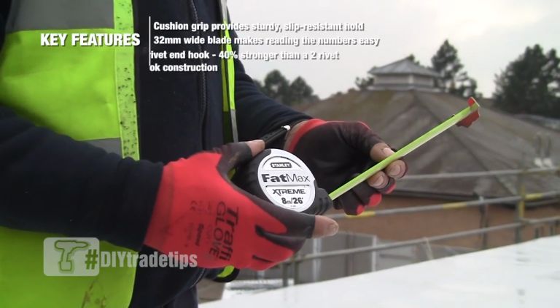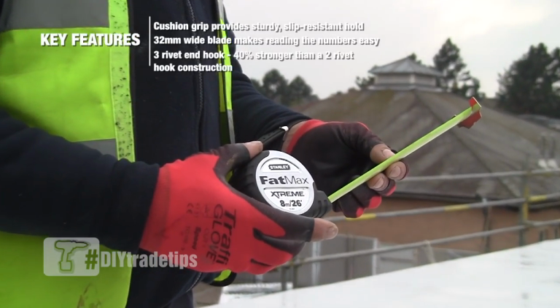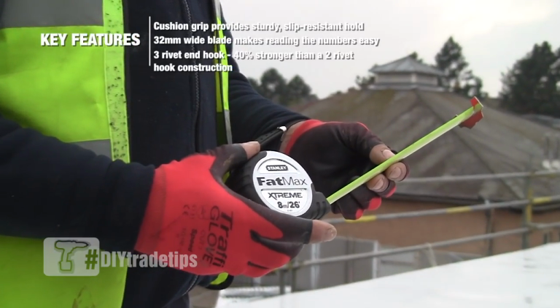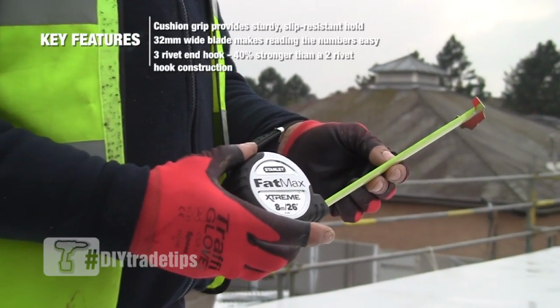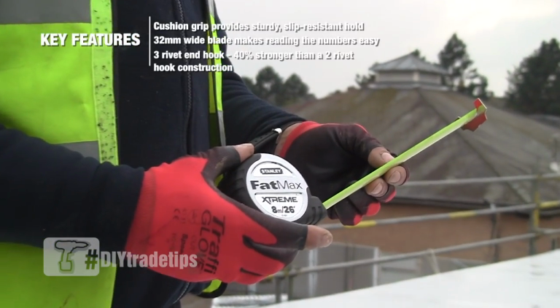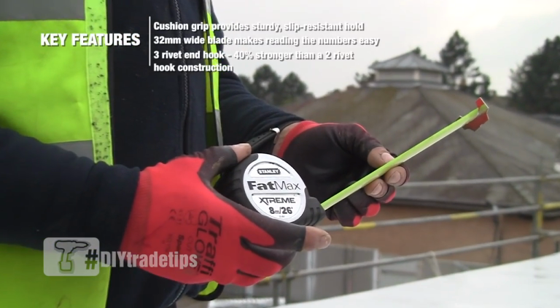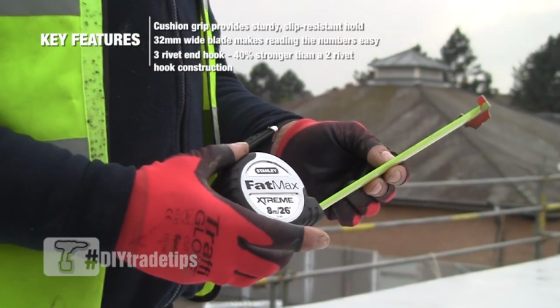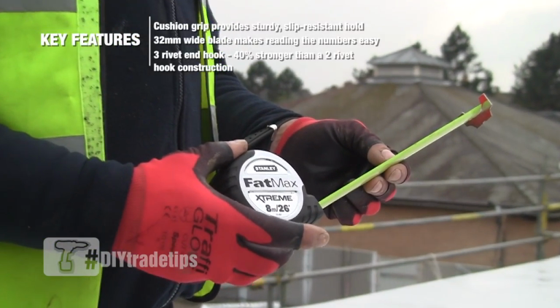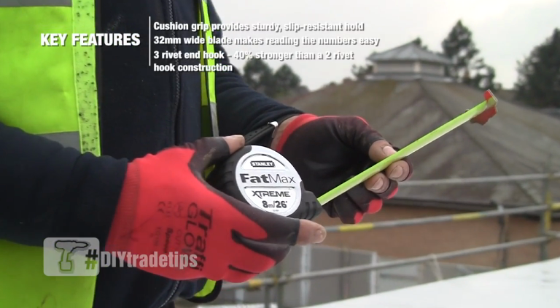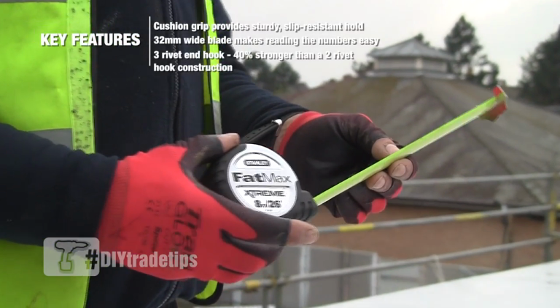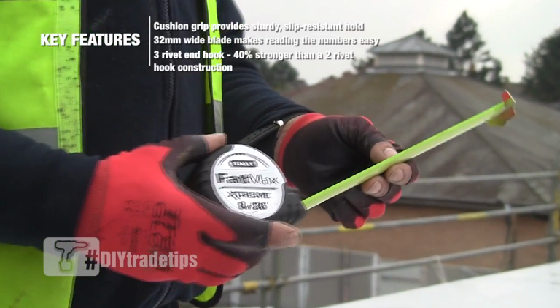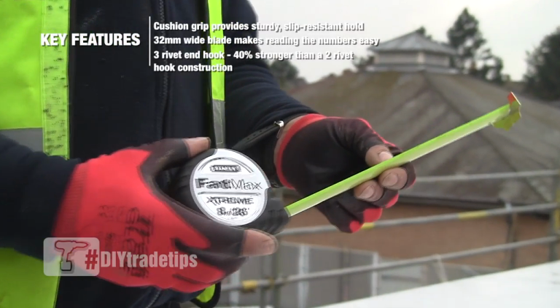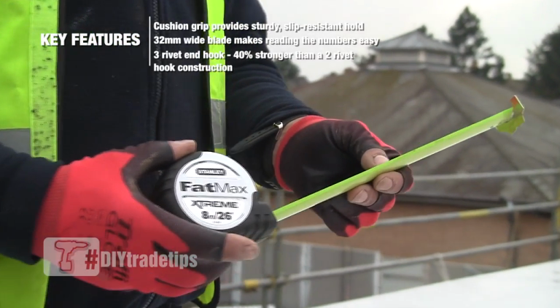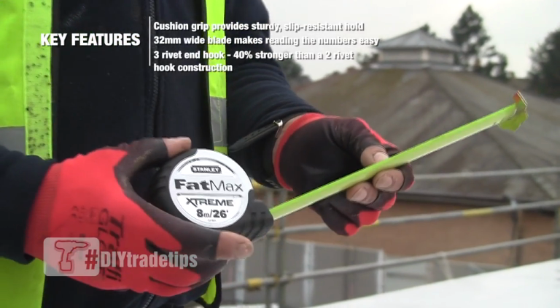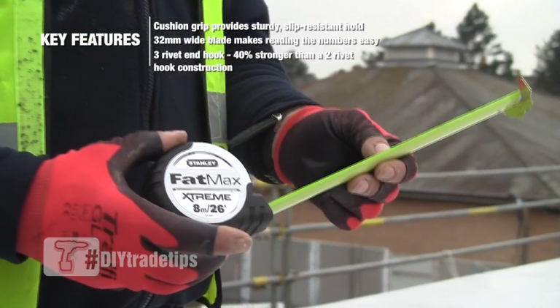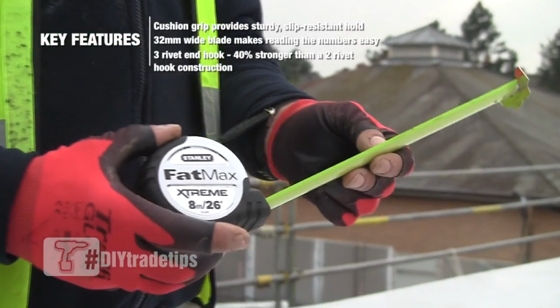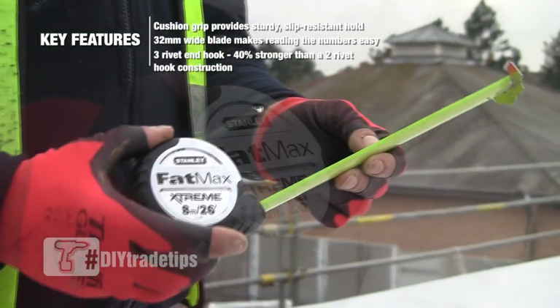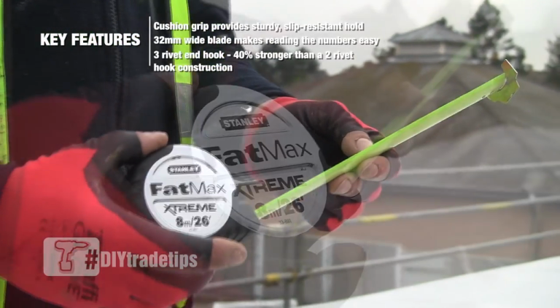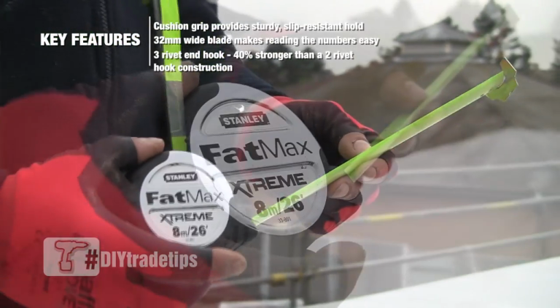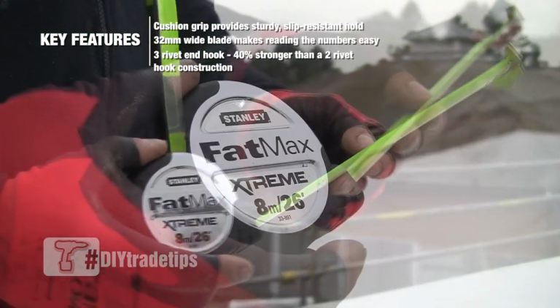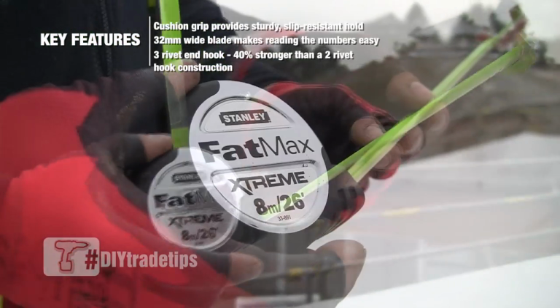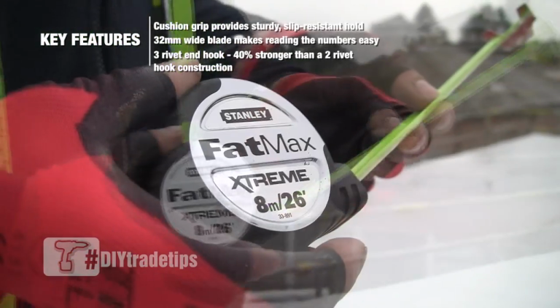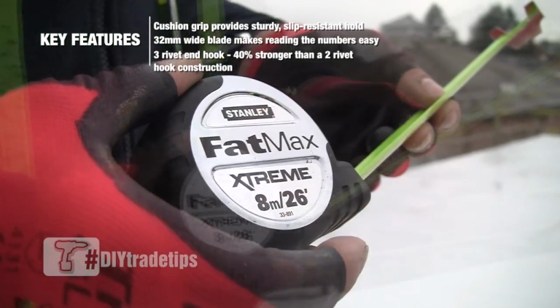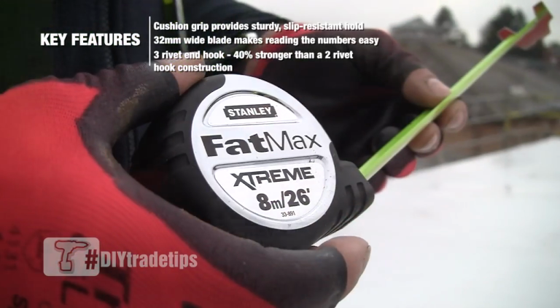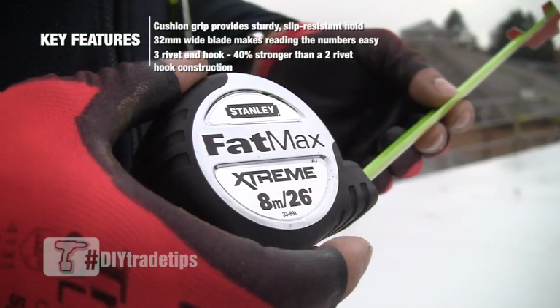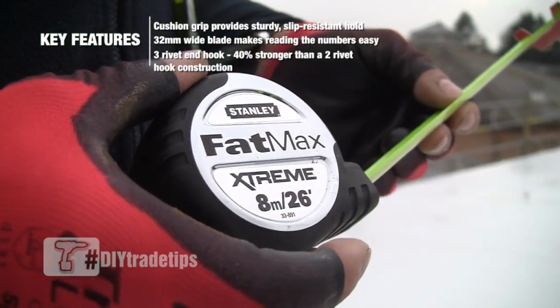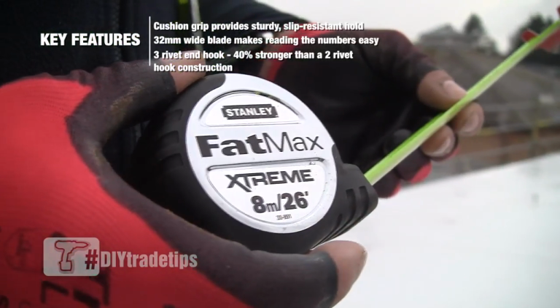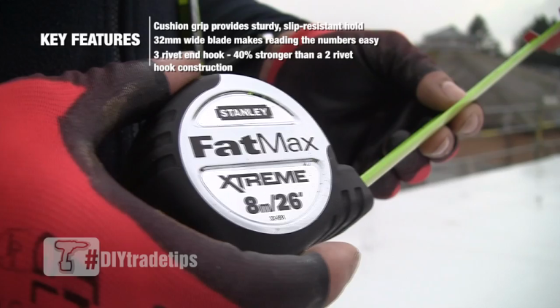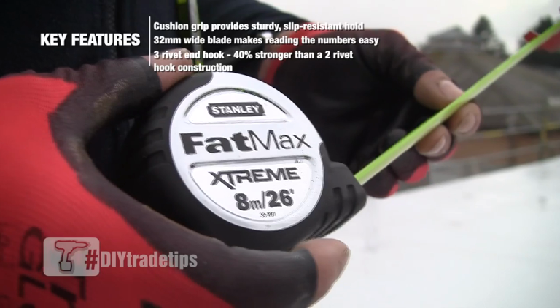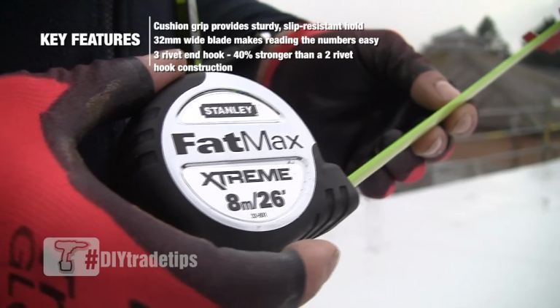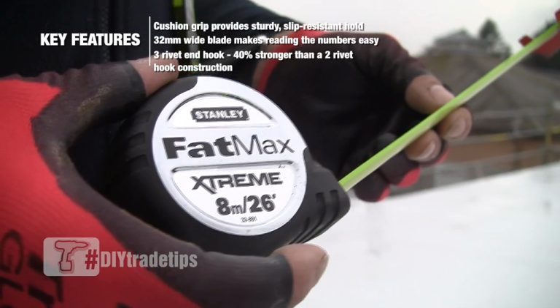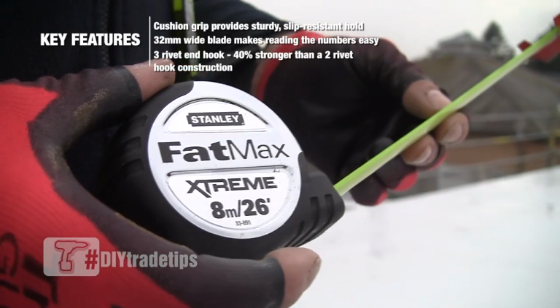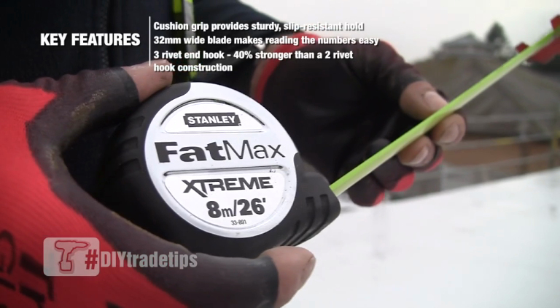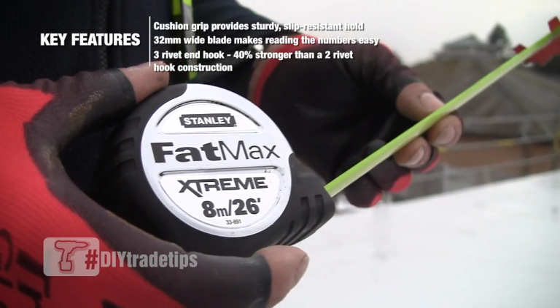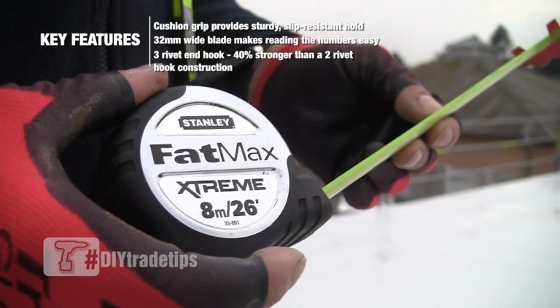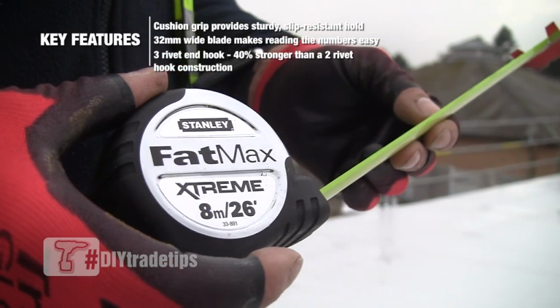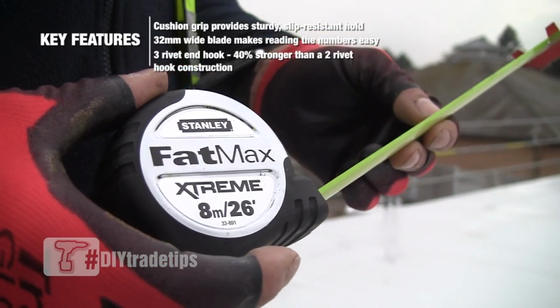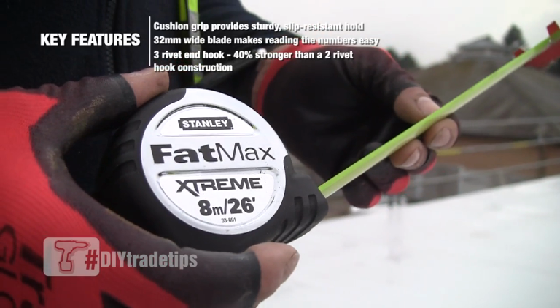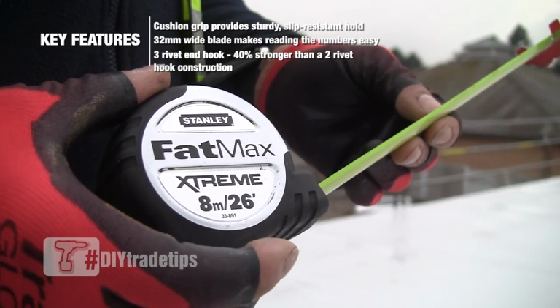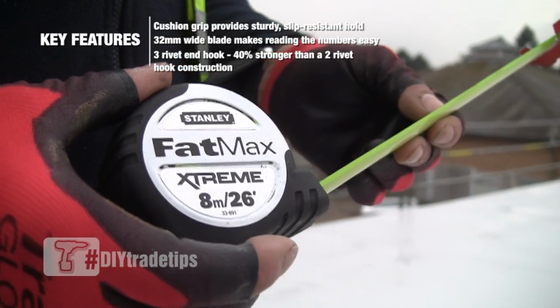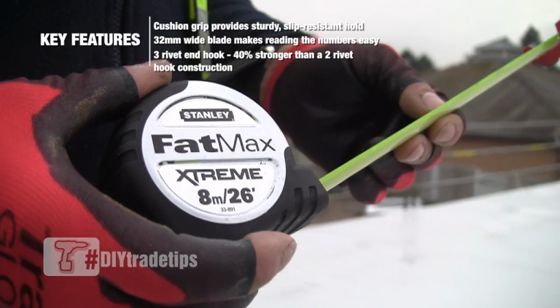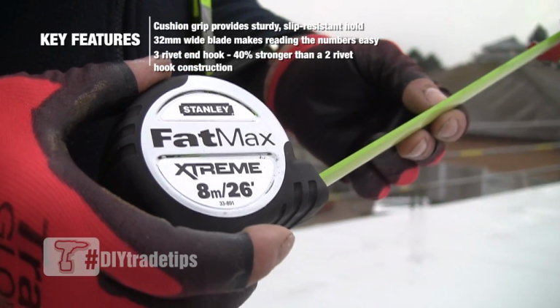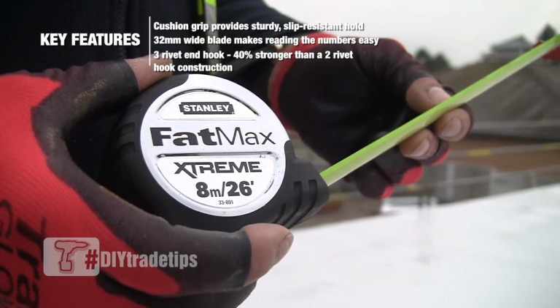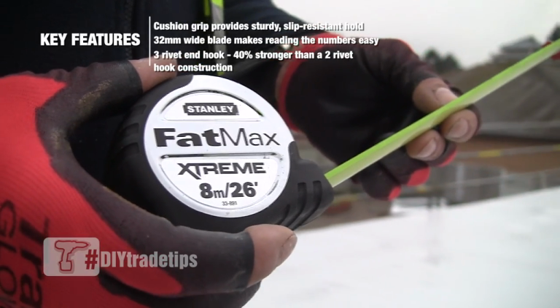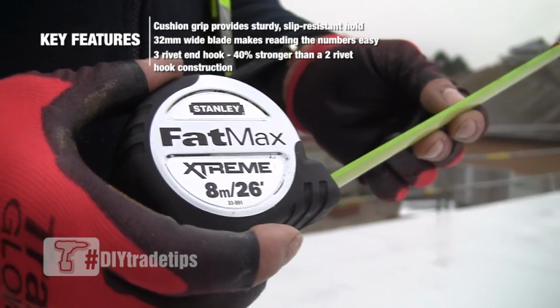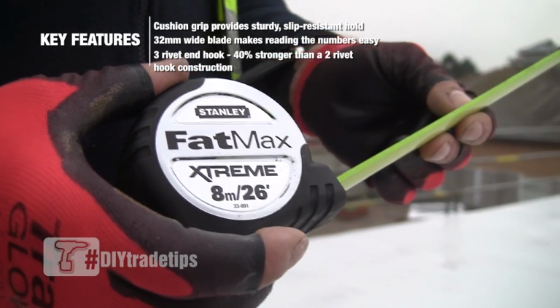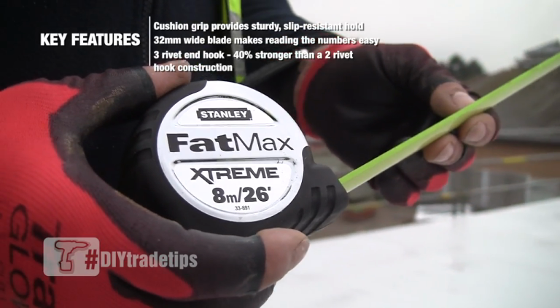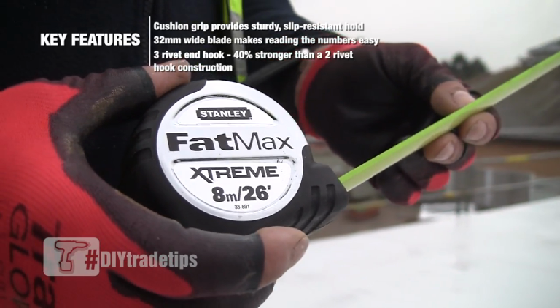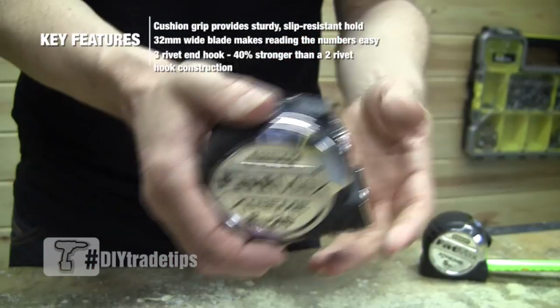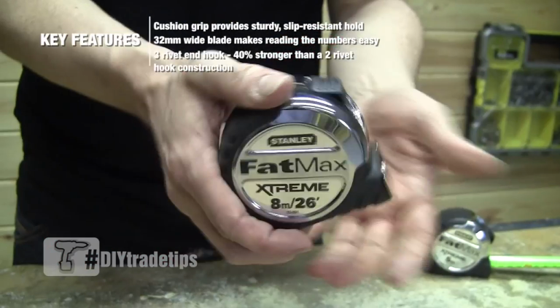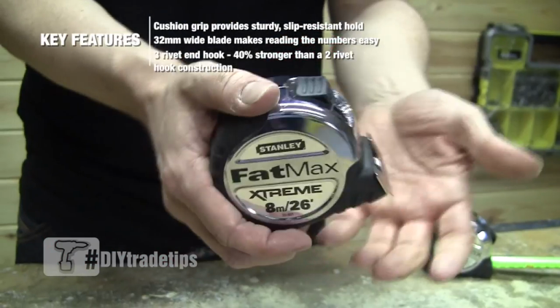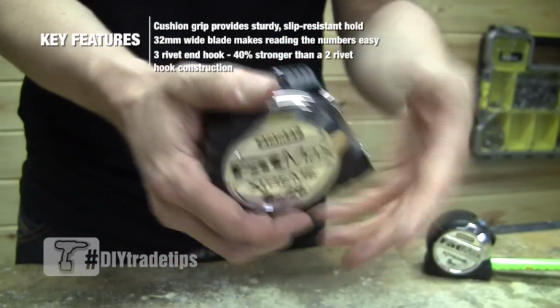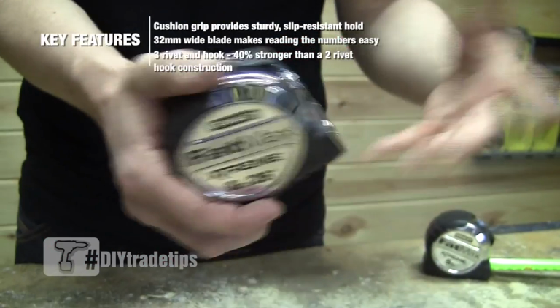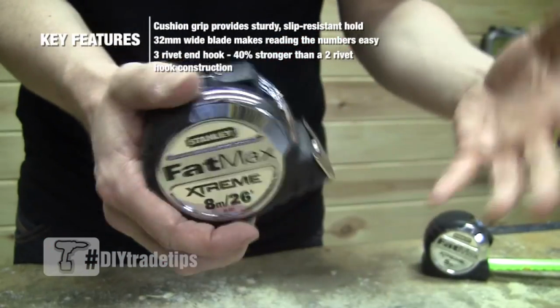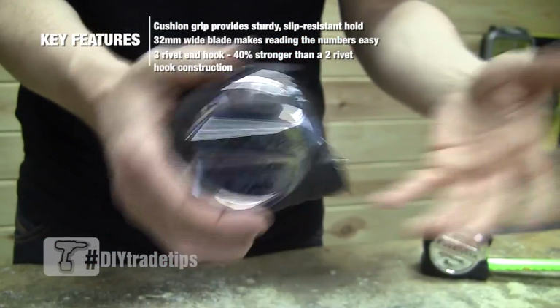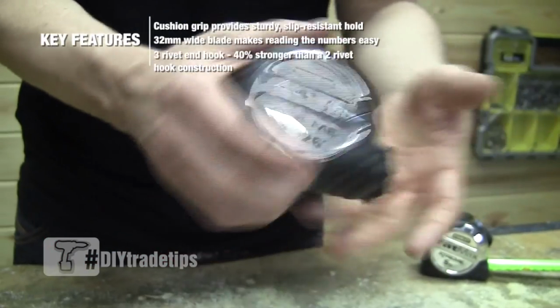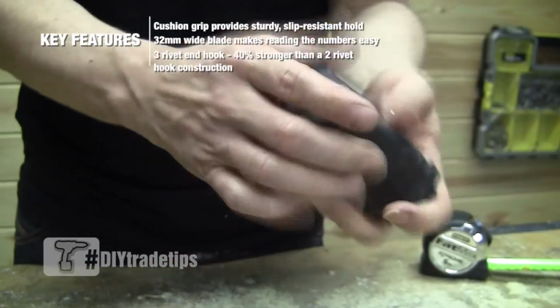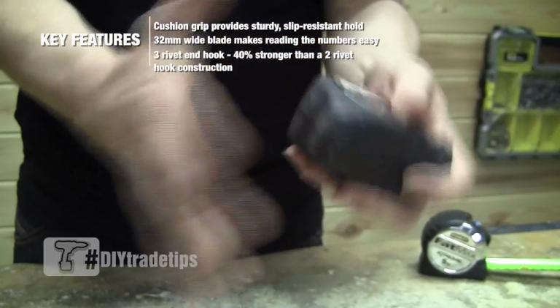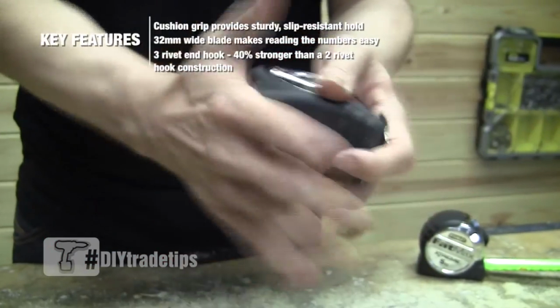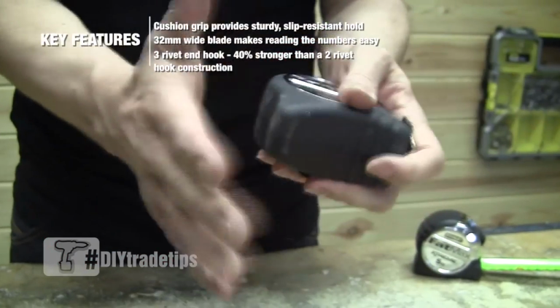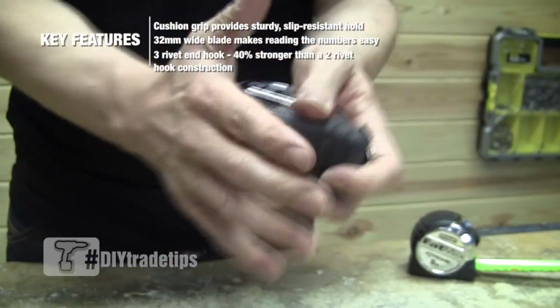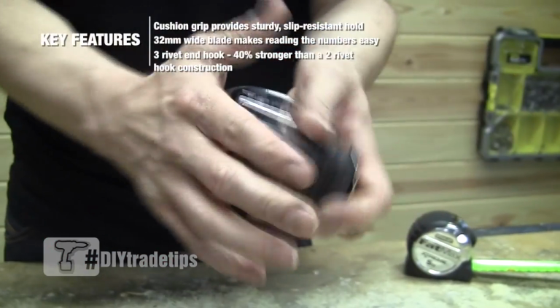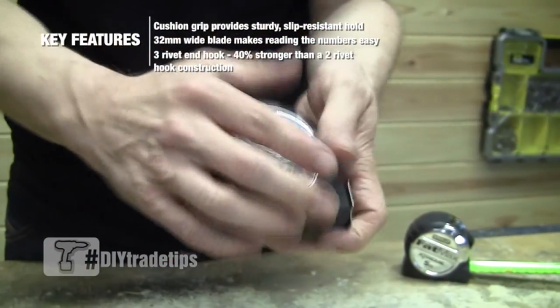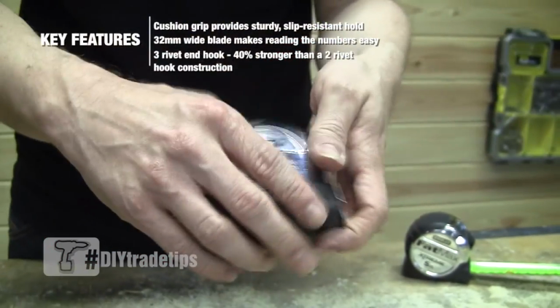We've got a biomaterial case with a big thick rubber outer, so it's going to withstand any drops if you're on scaffolding or up a ladder and it drops out — it's going to bounce.